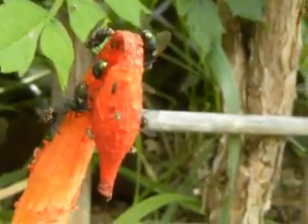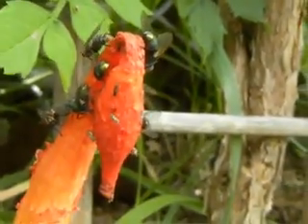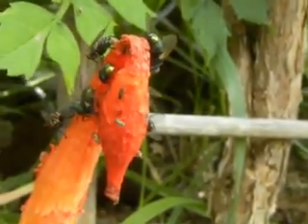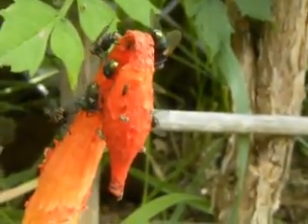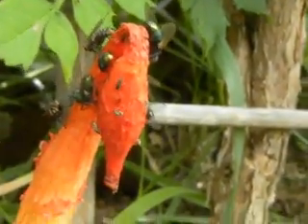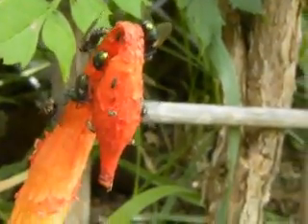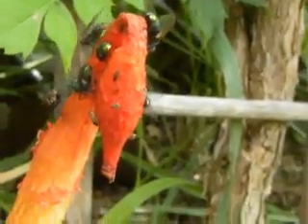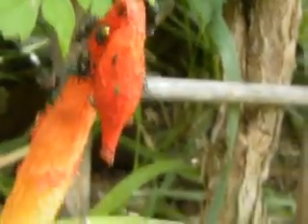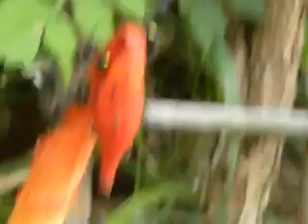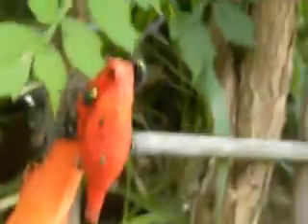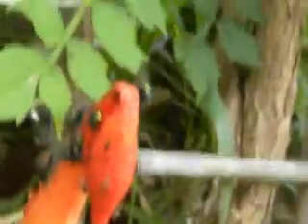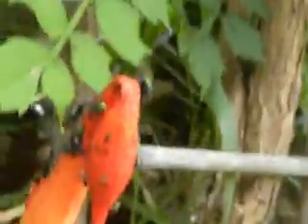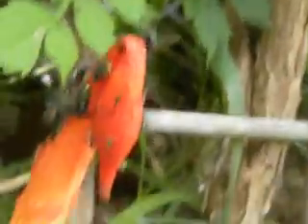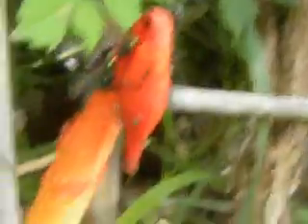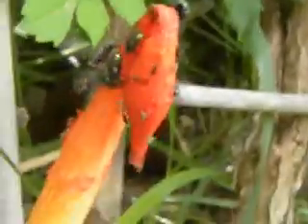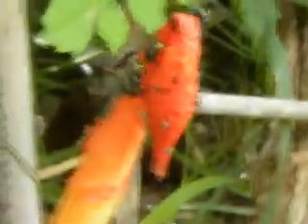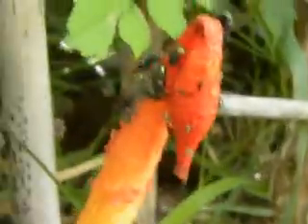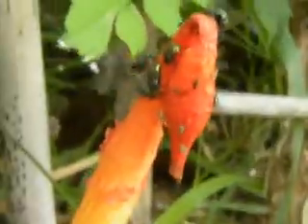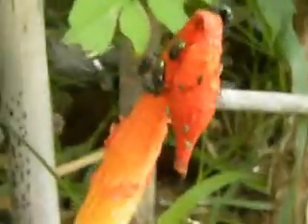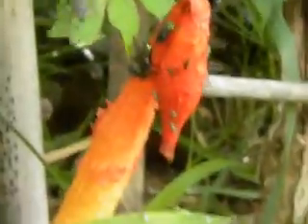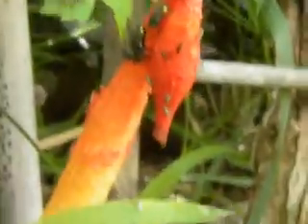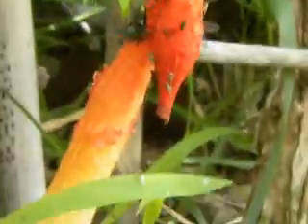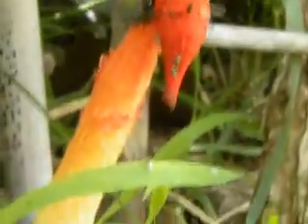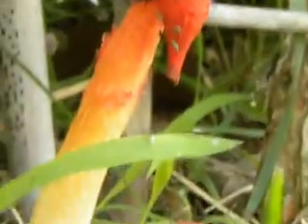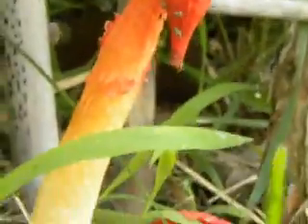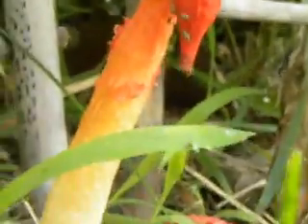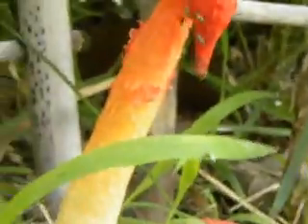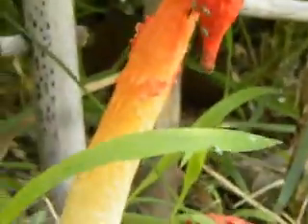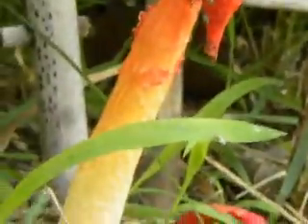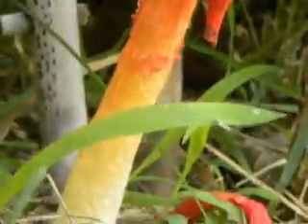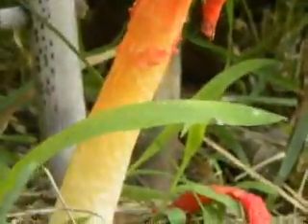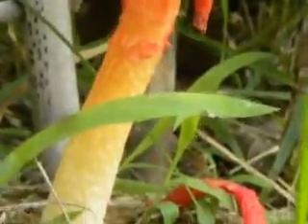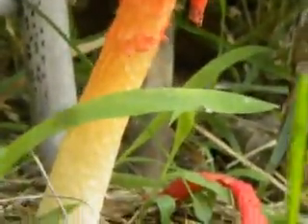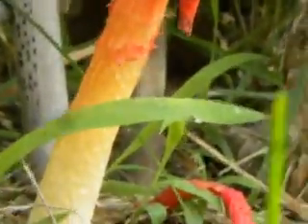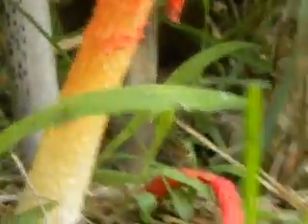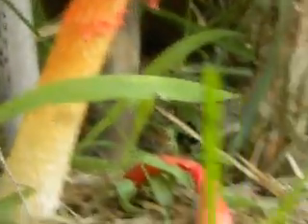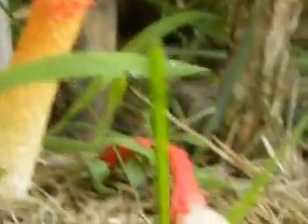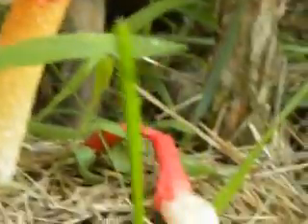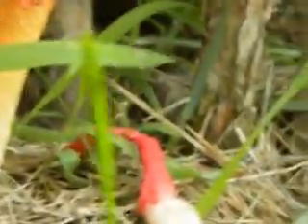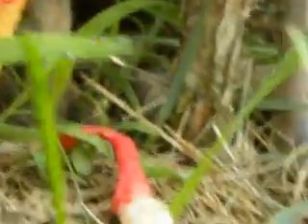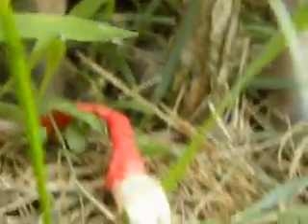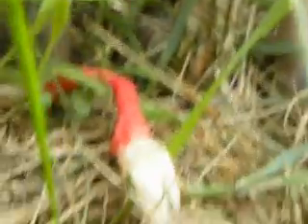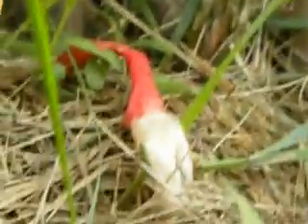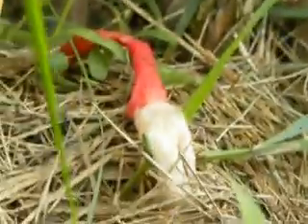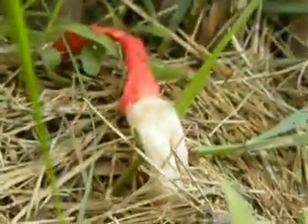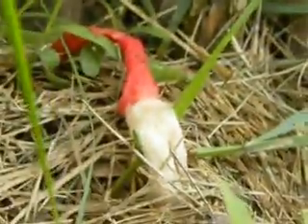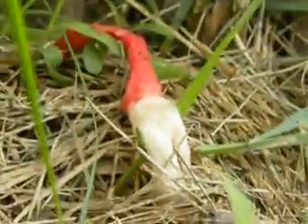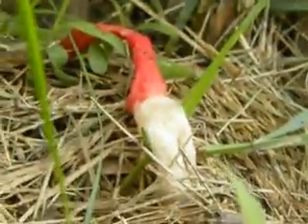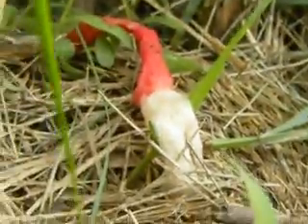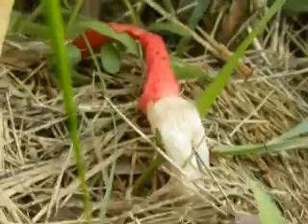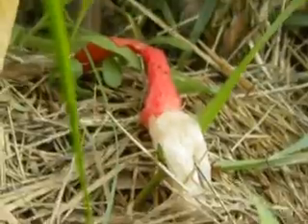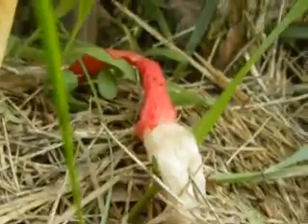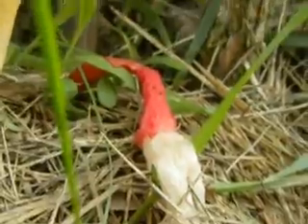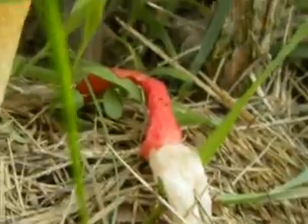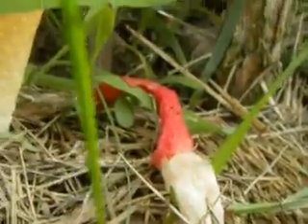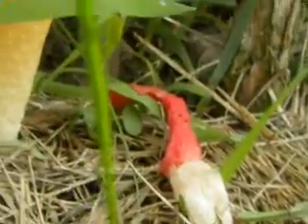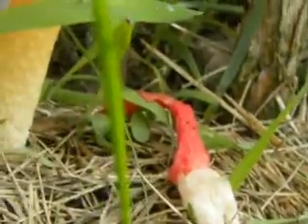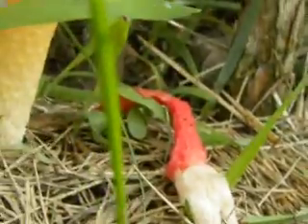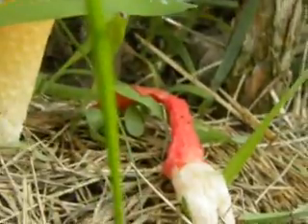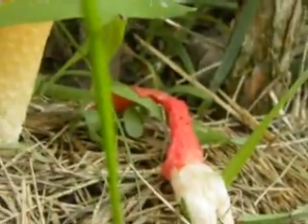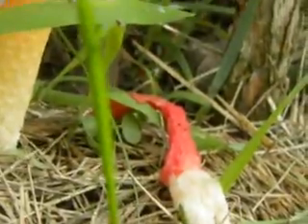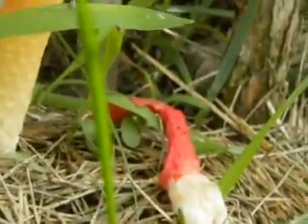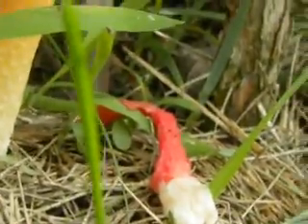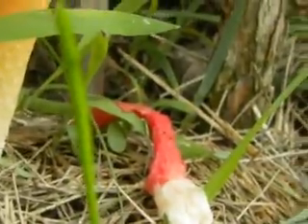They're wild looking. There's an orange one, and right next to it there's a red one.